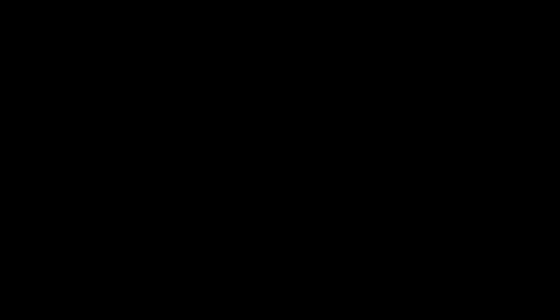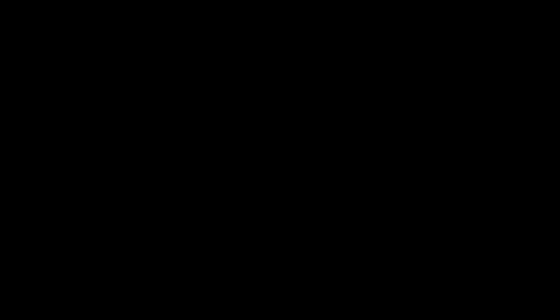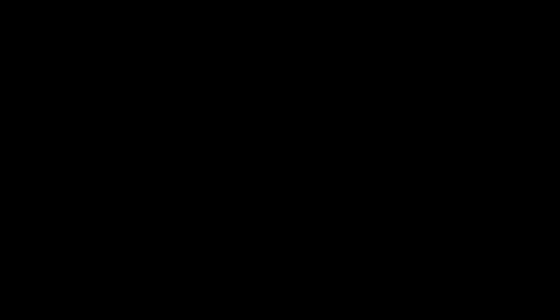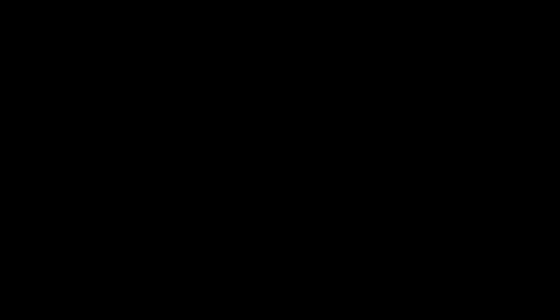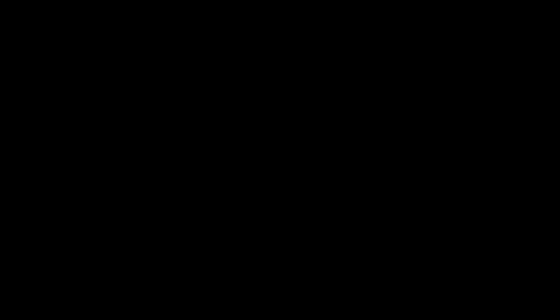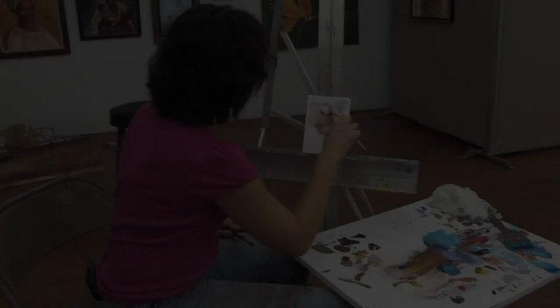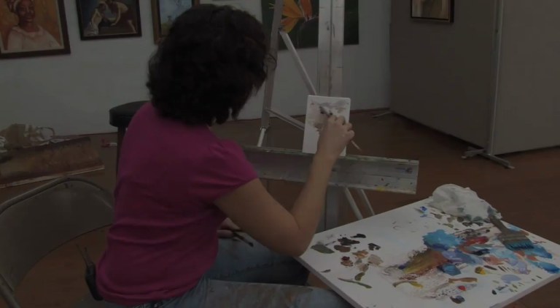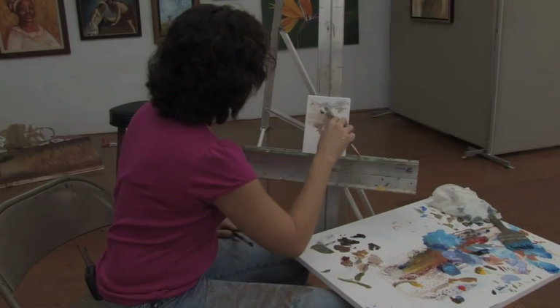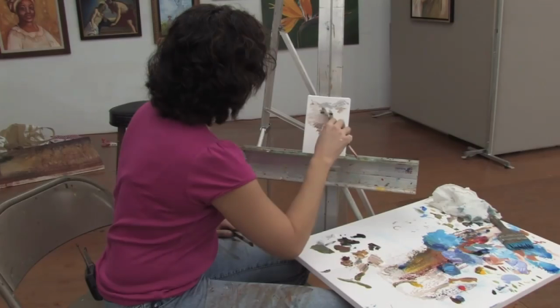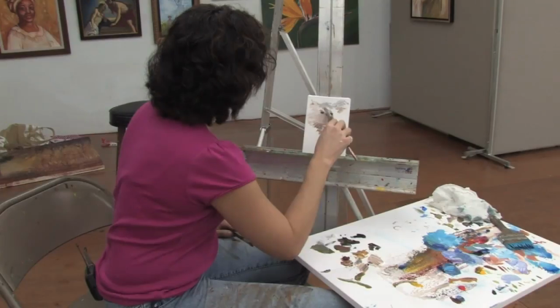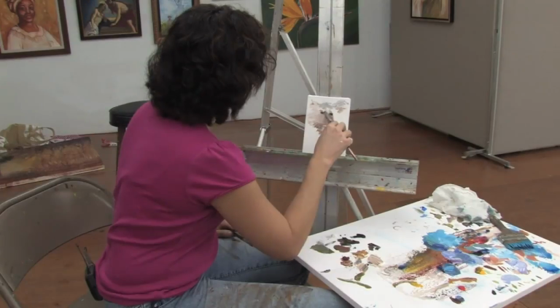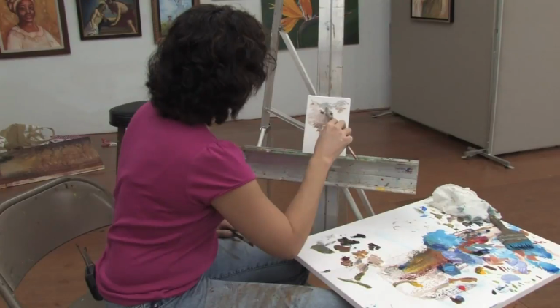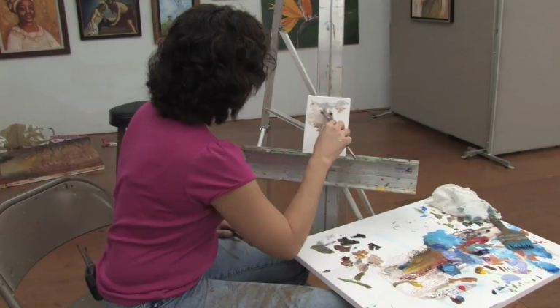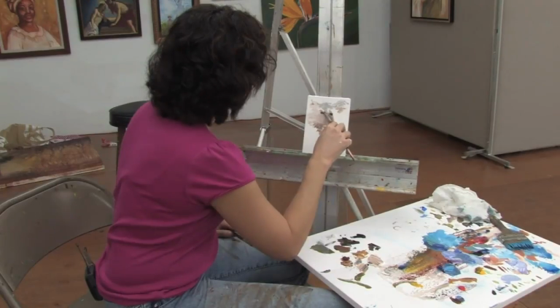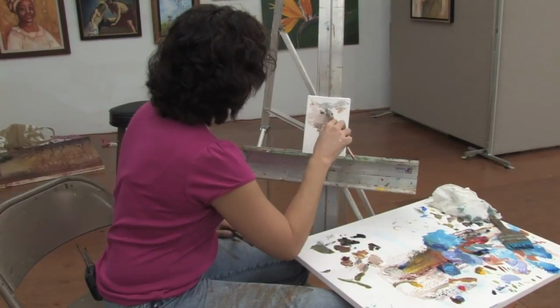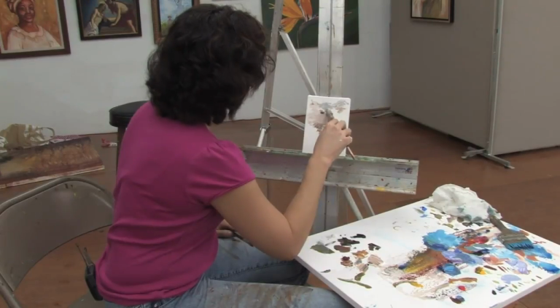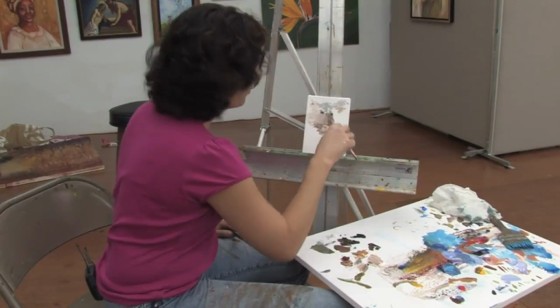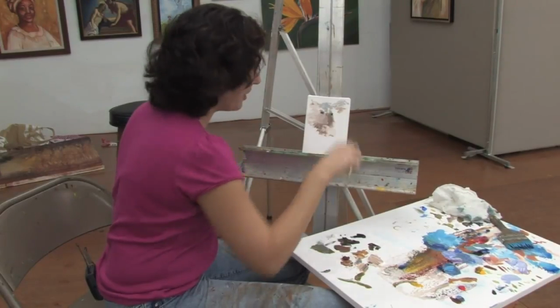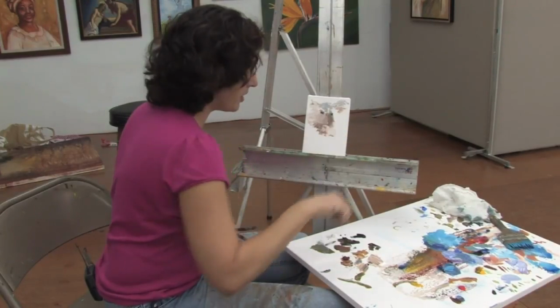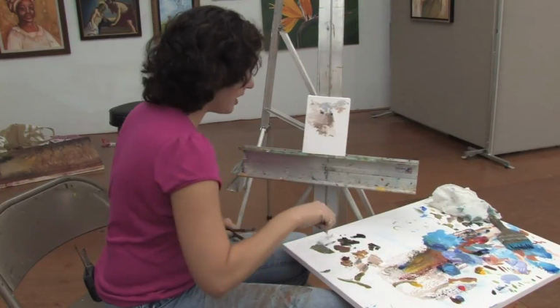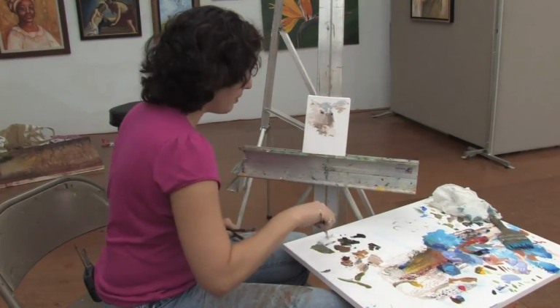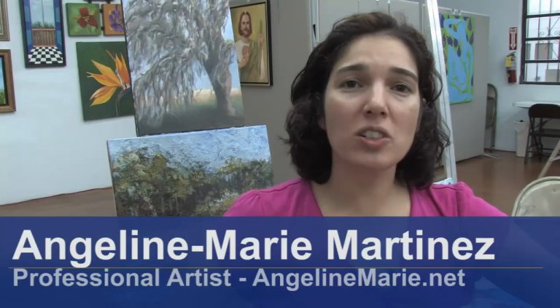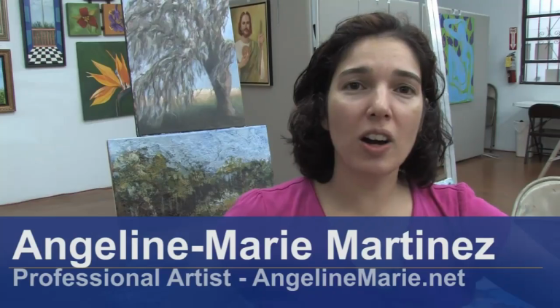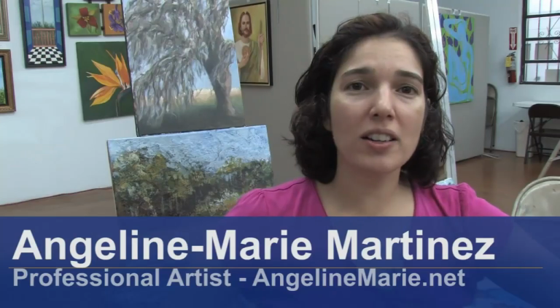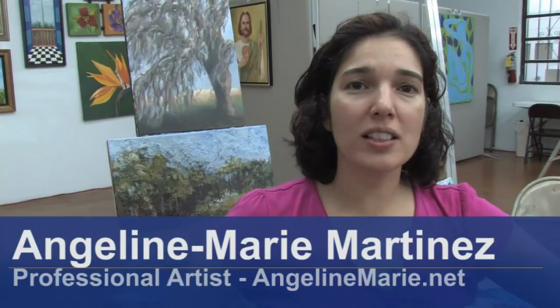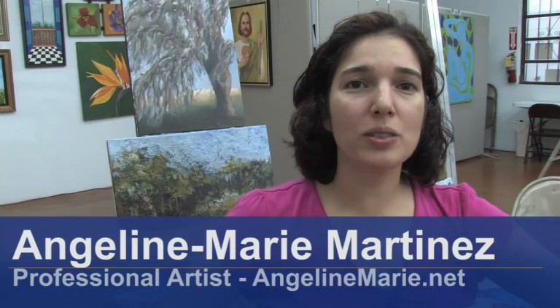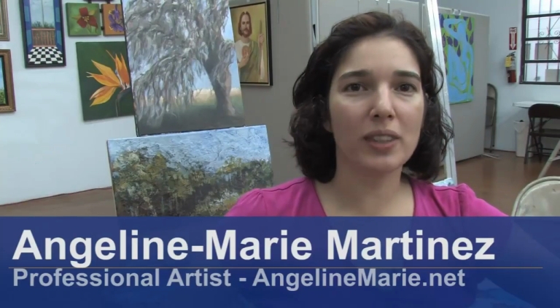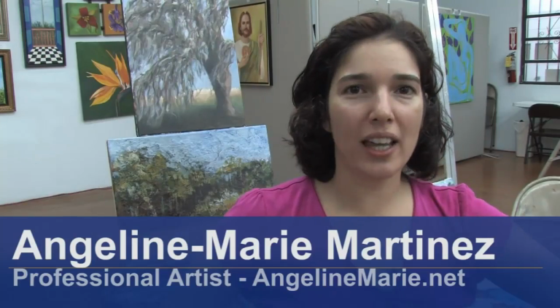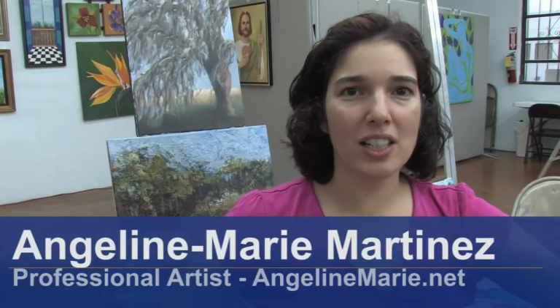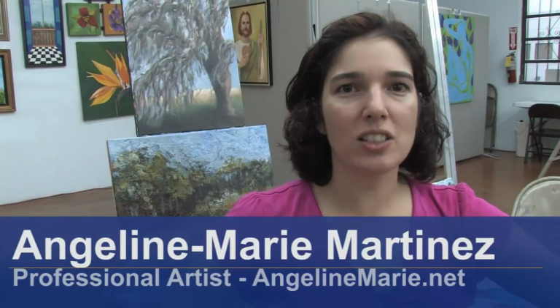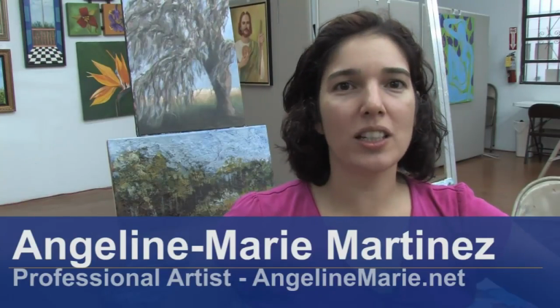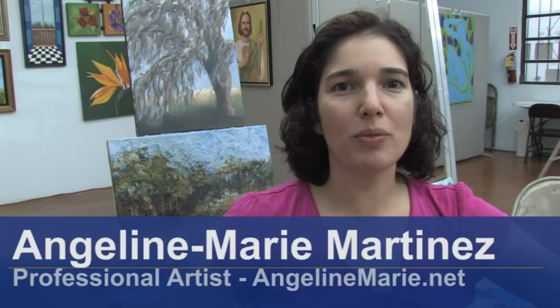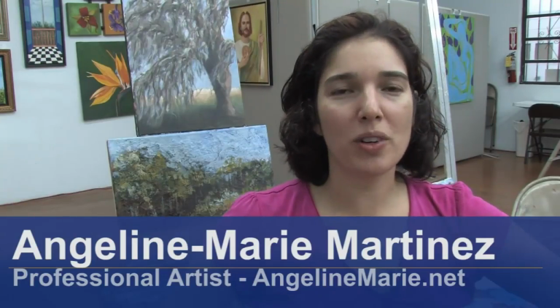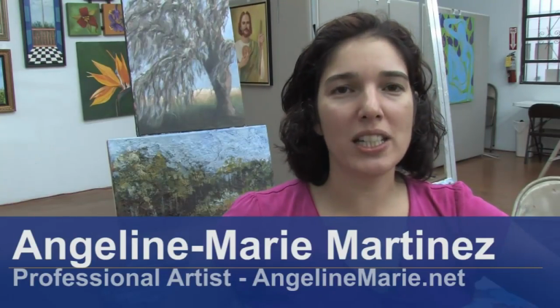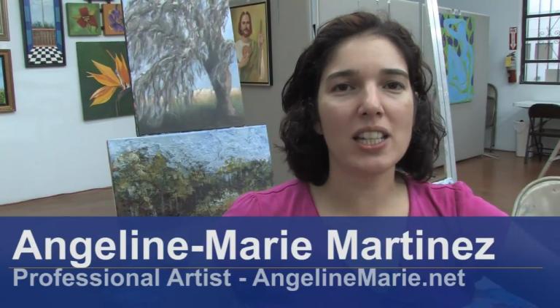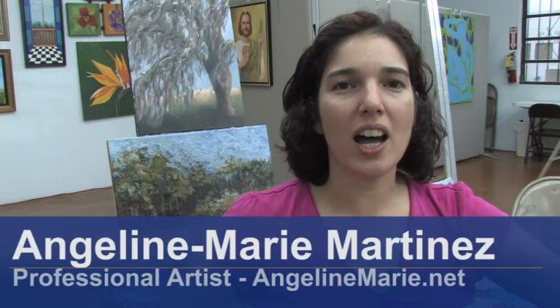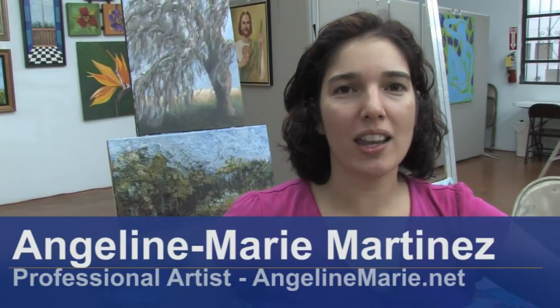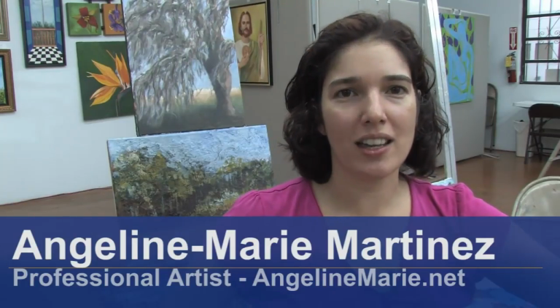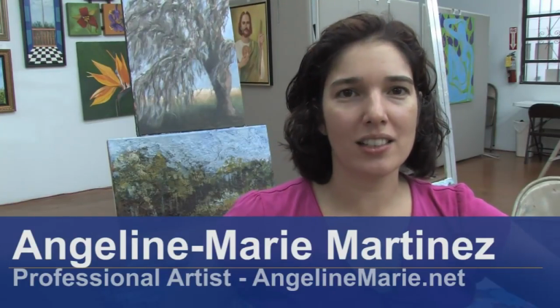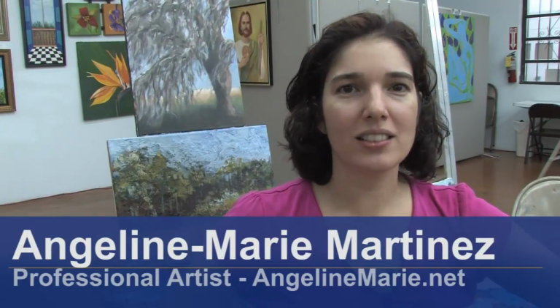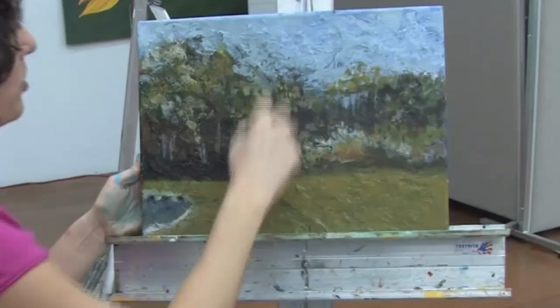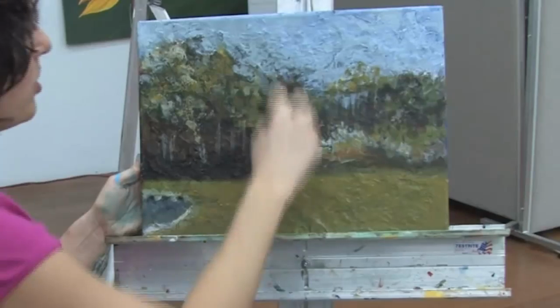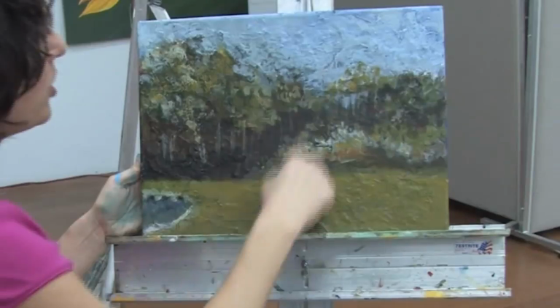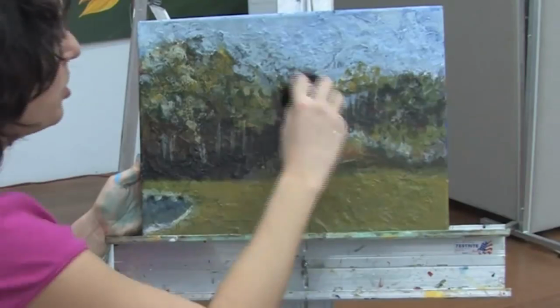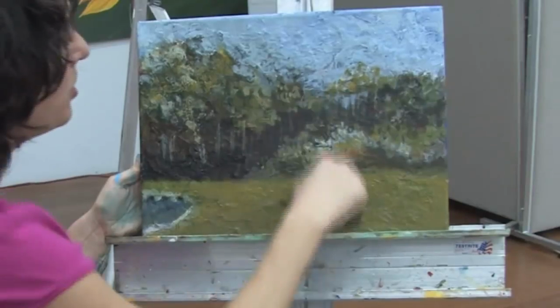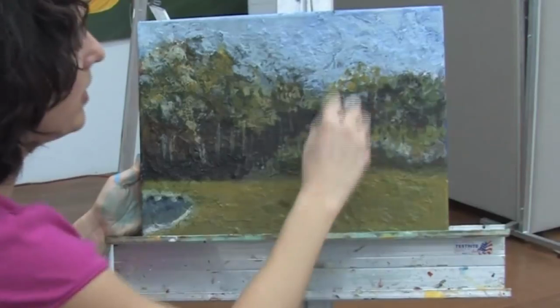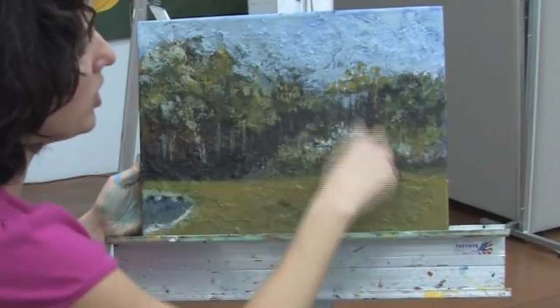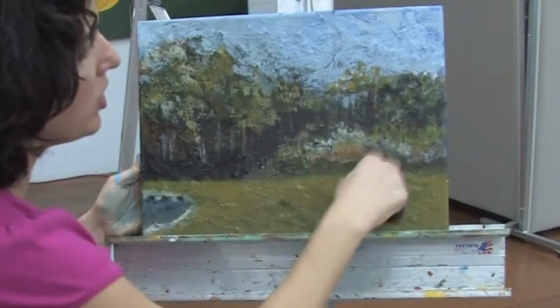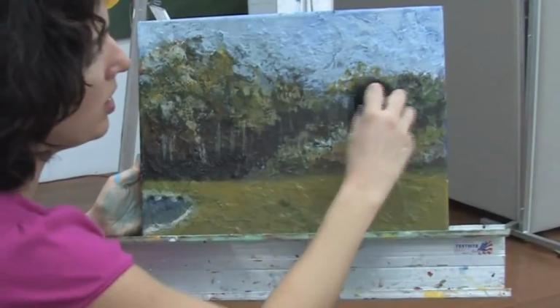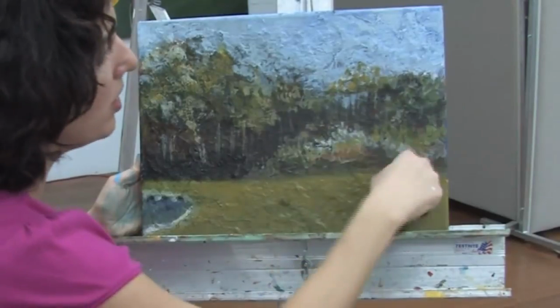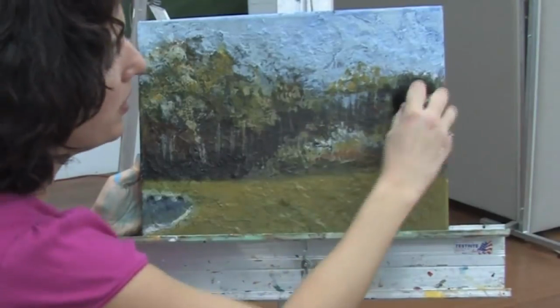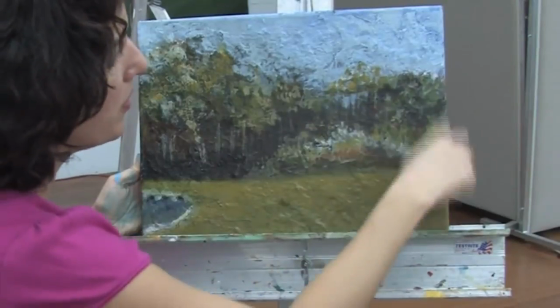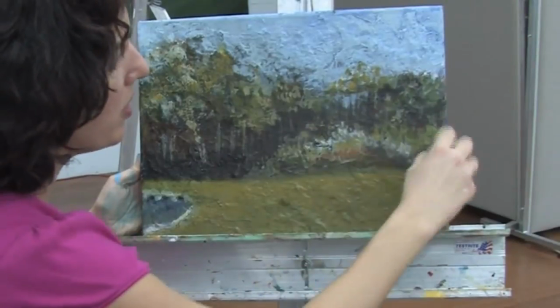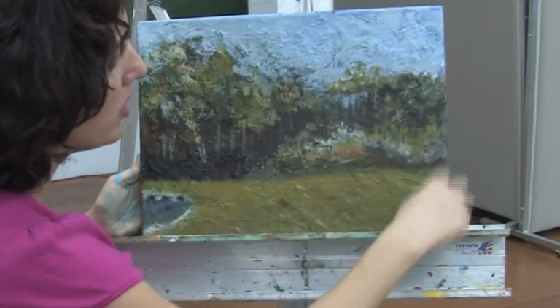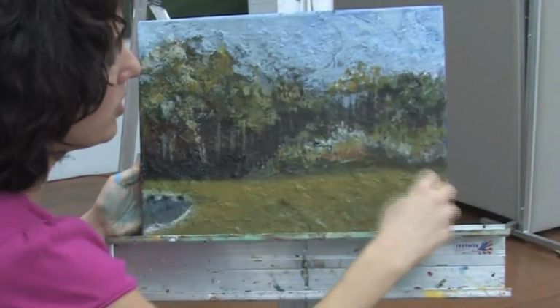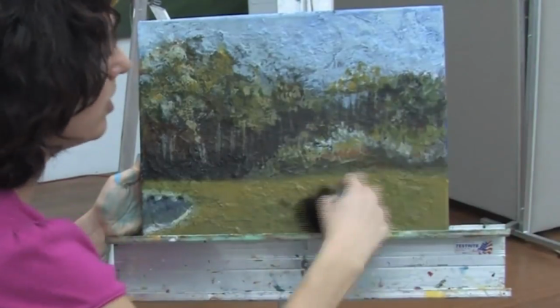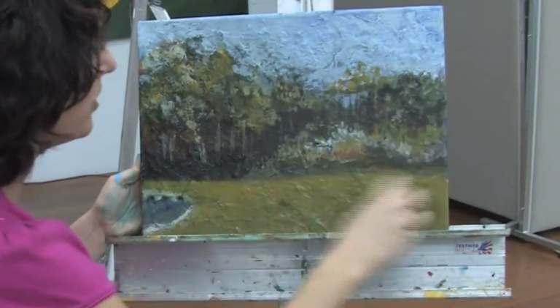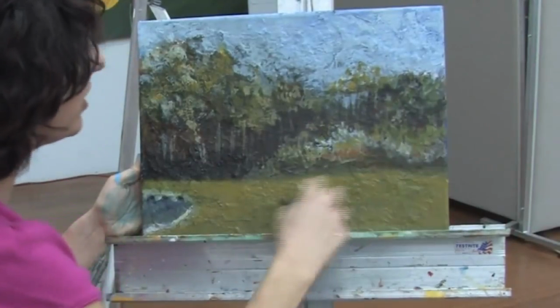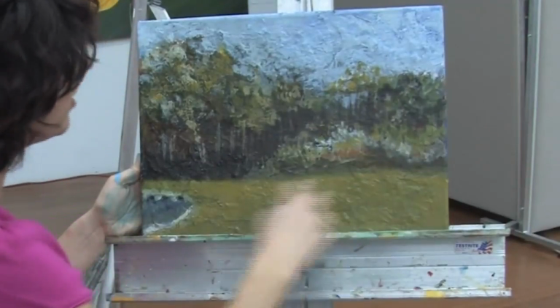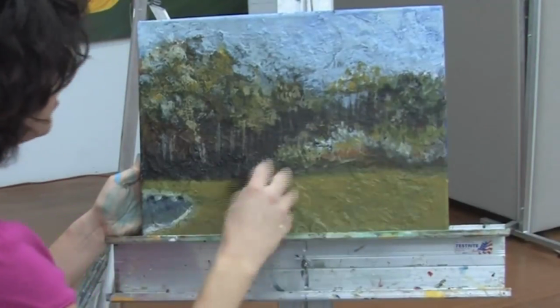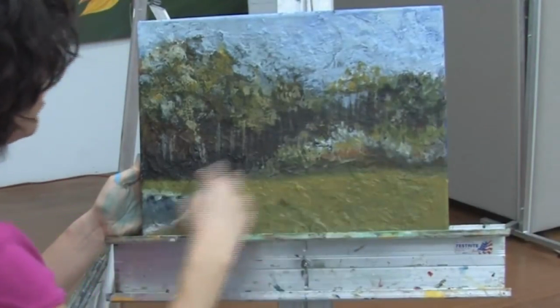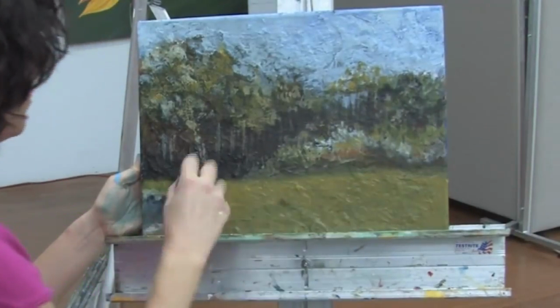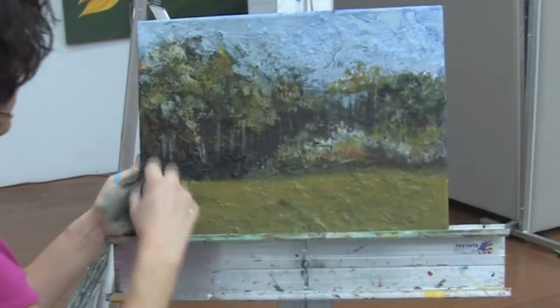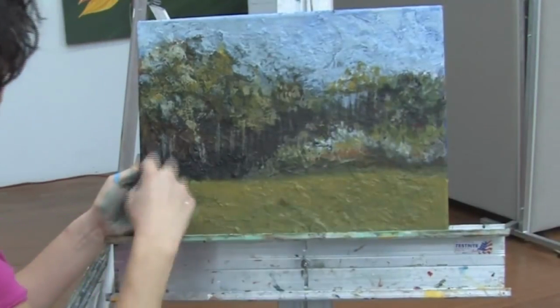Hello, I'm Angeline Marie, a professional artist with AngelineMarie.net. In this clip I'm going to show you how to clean an oil painting.